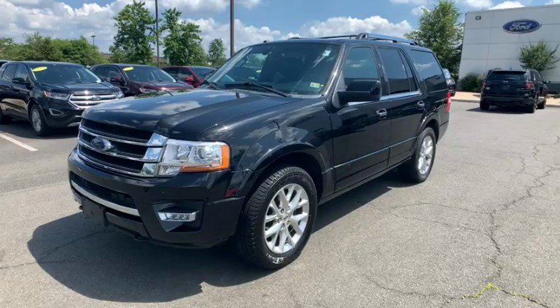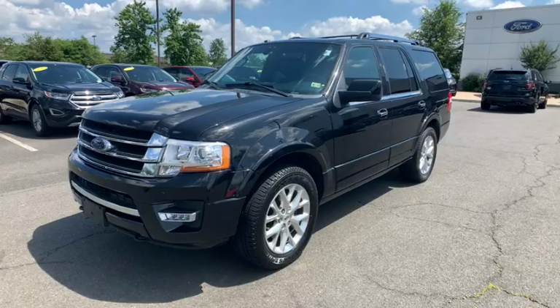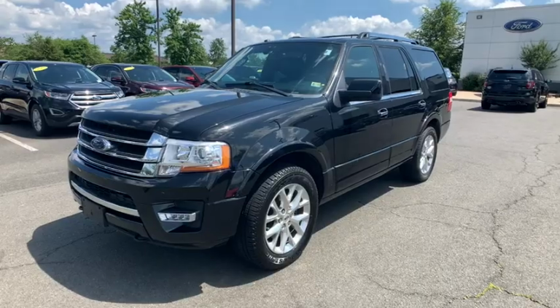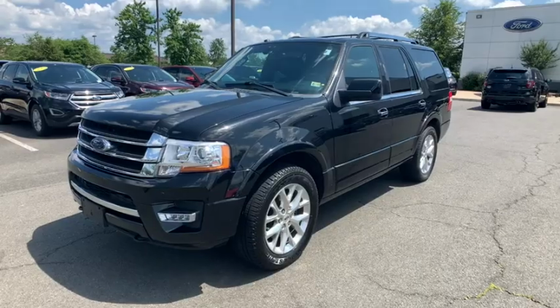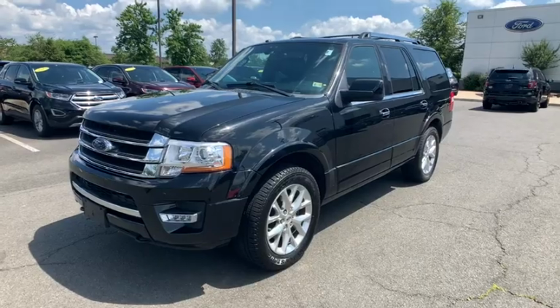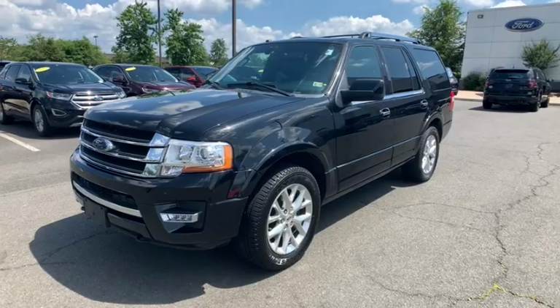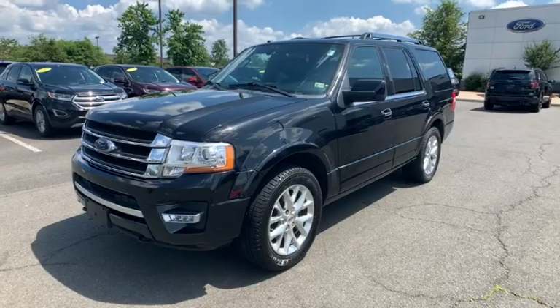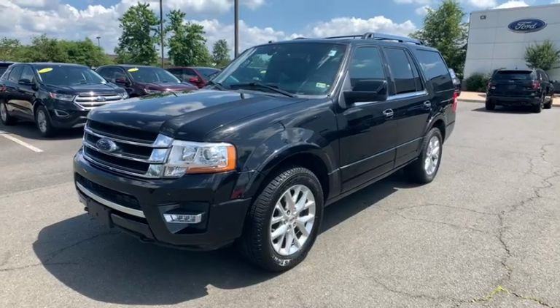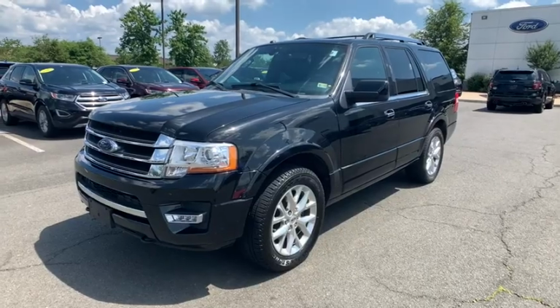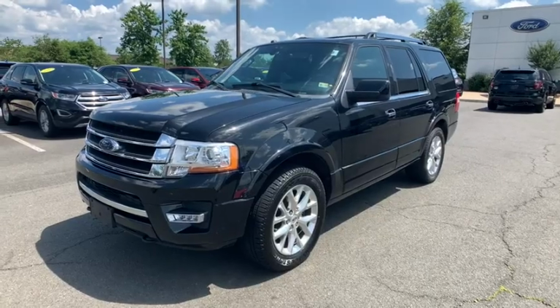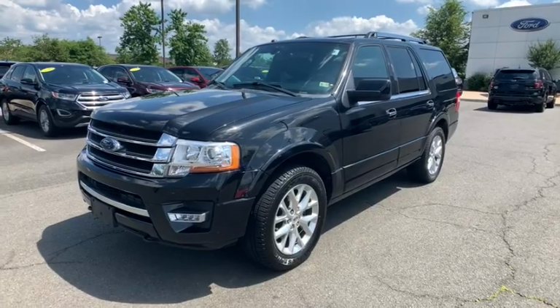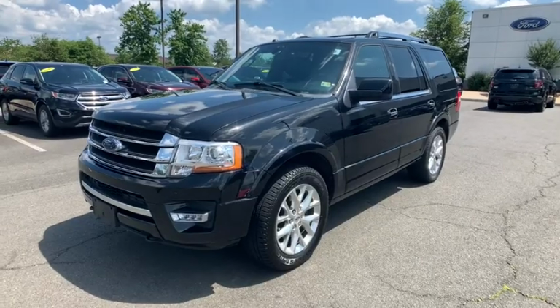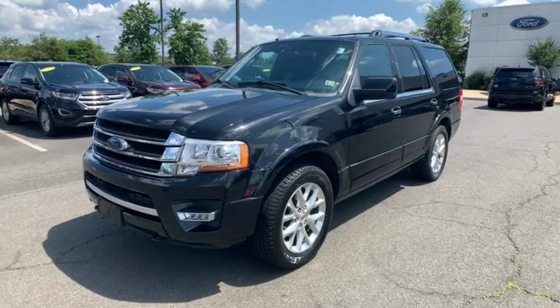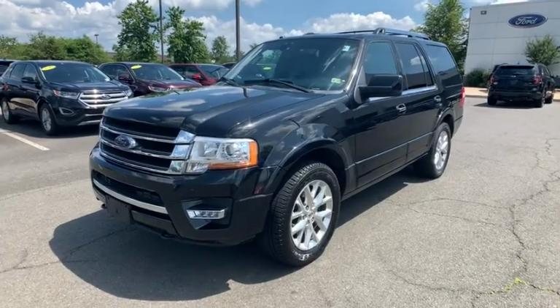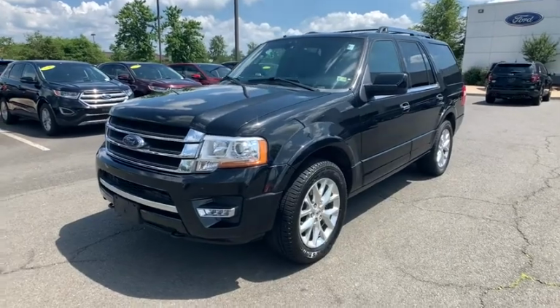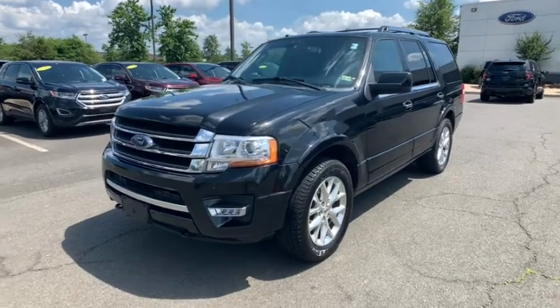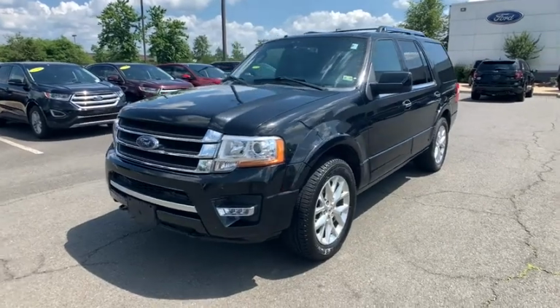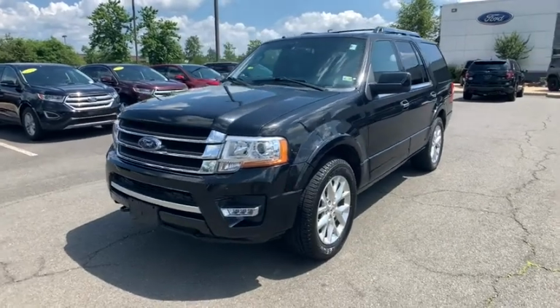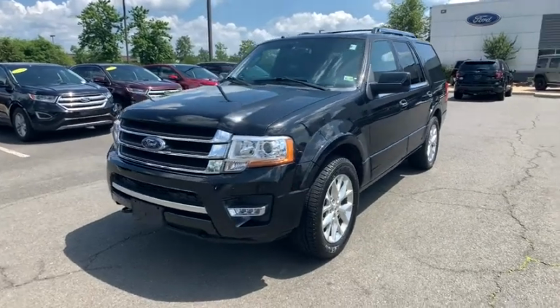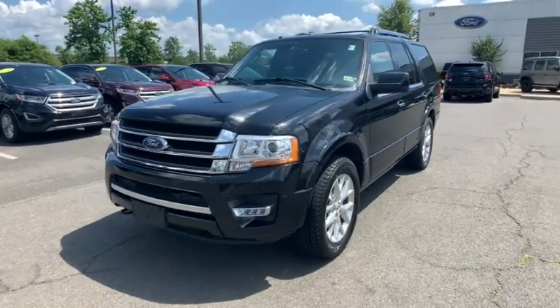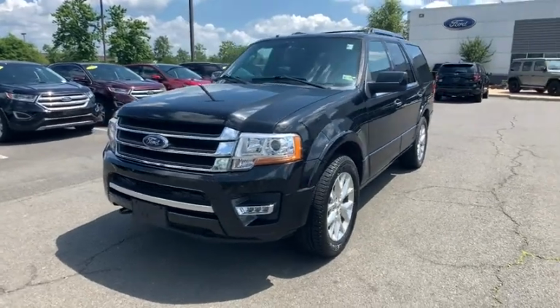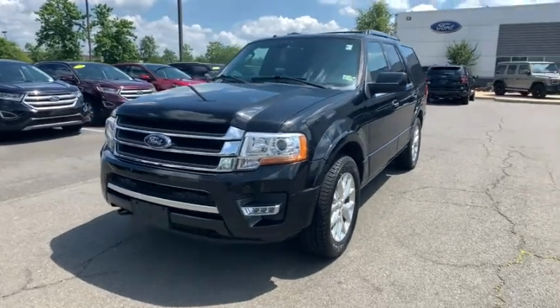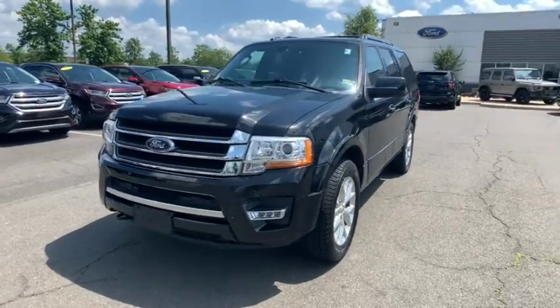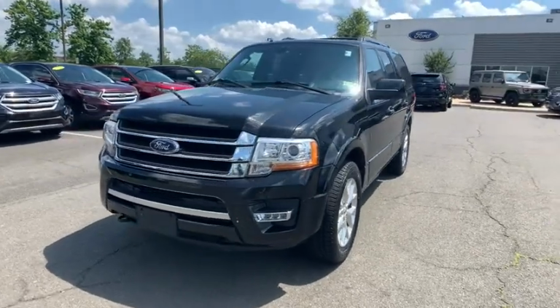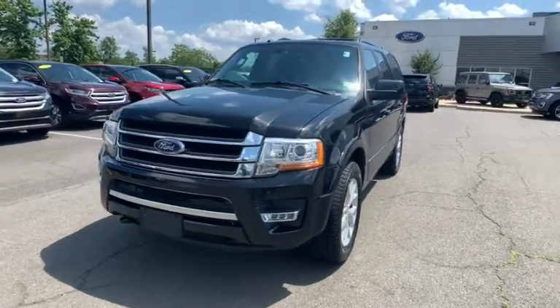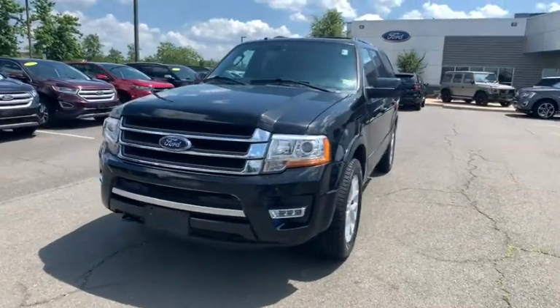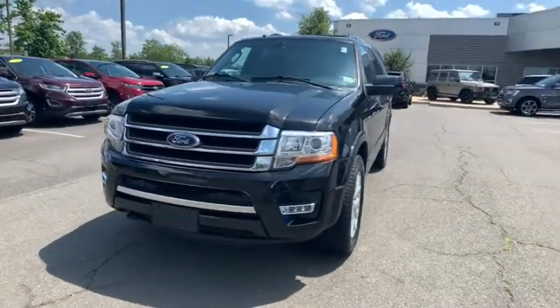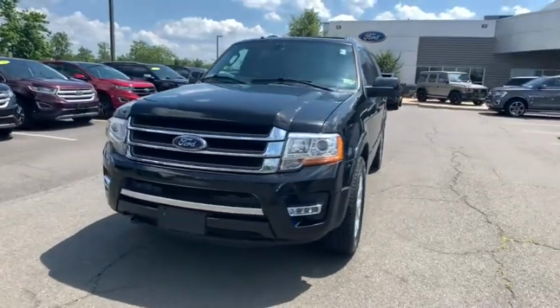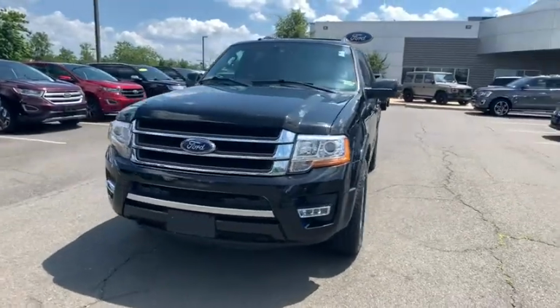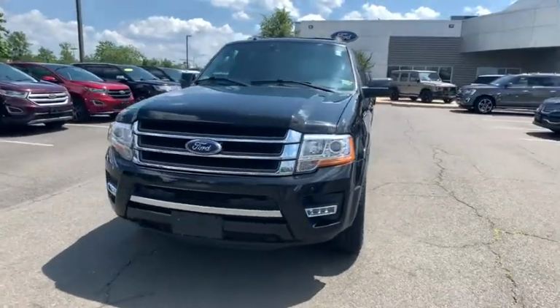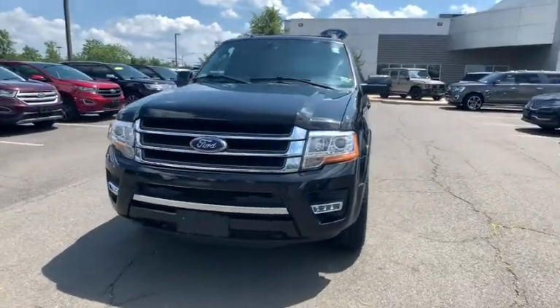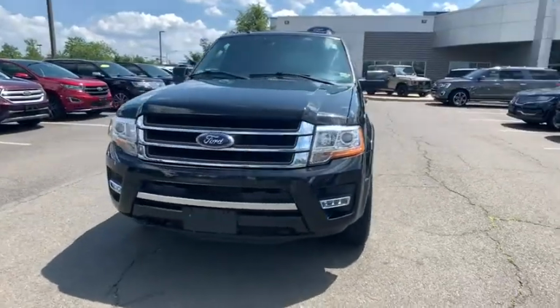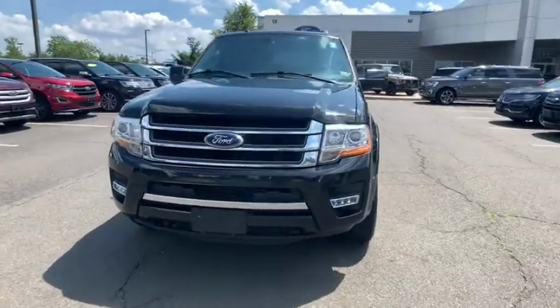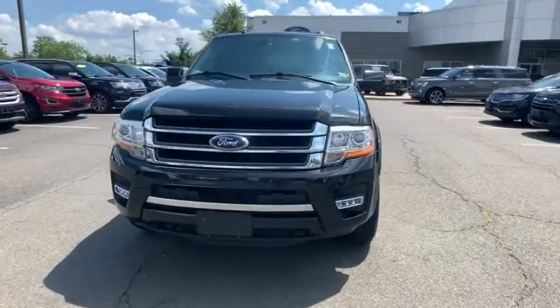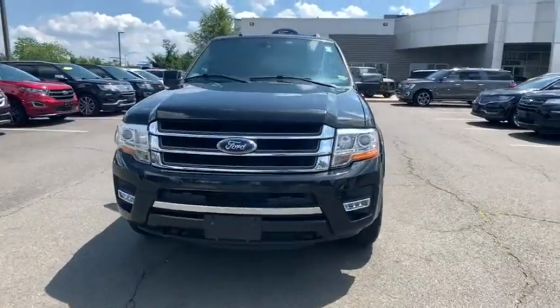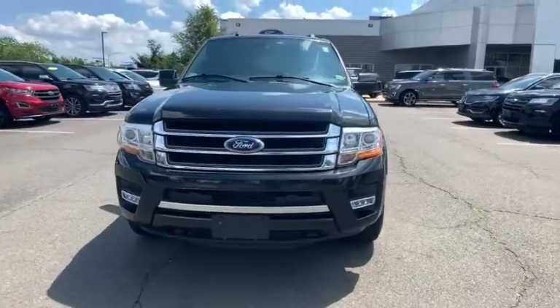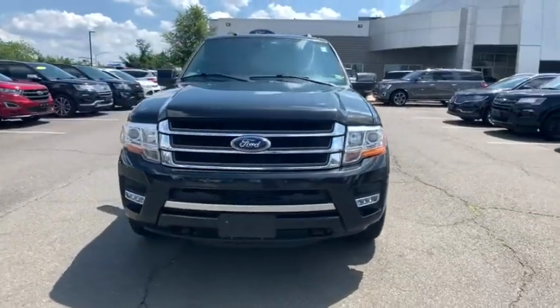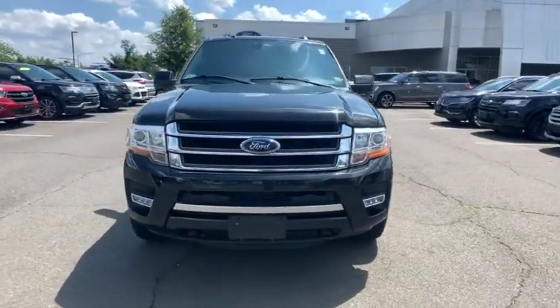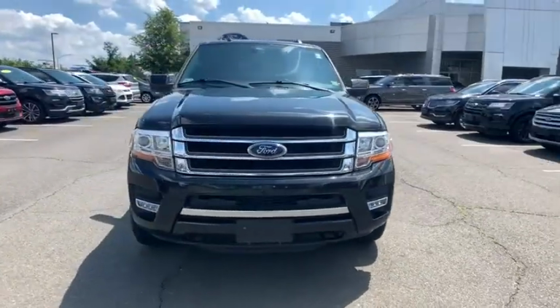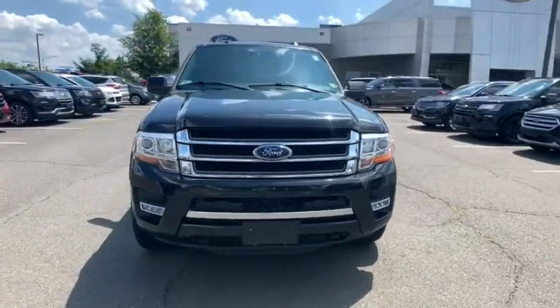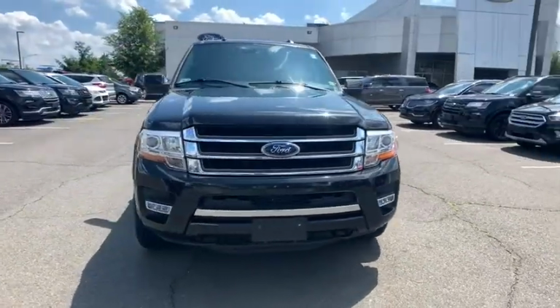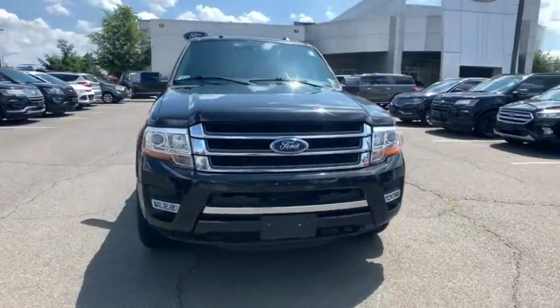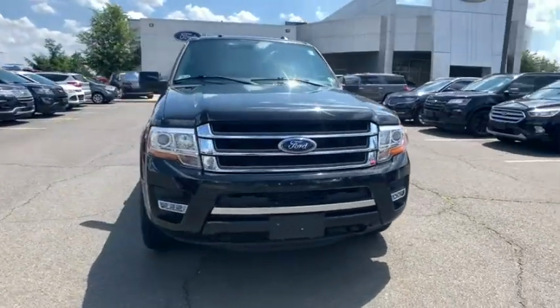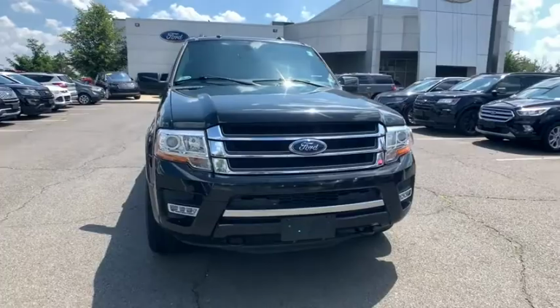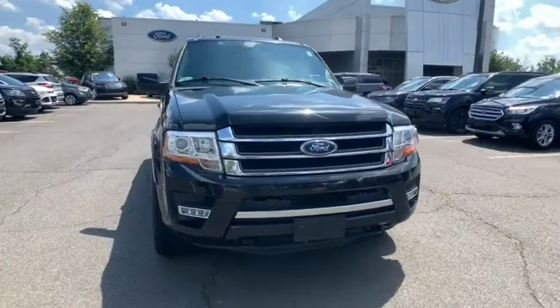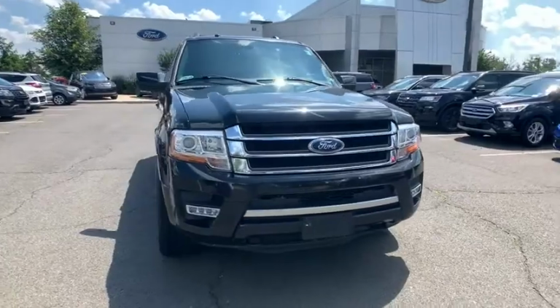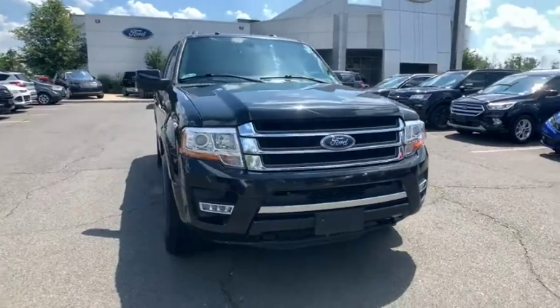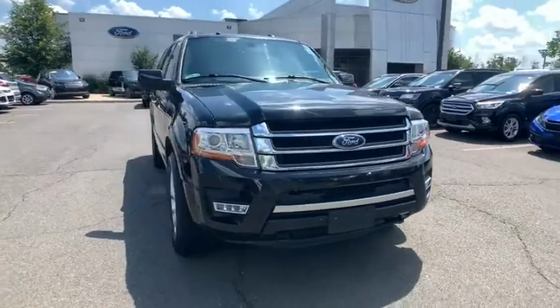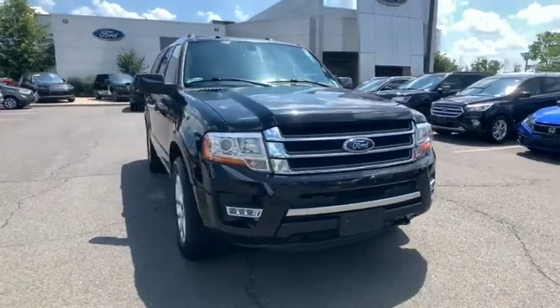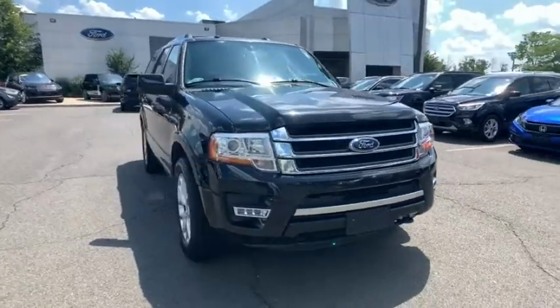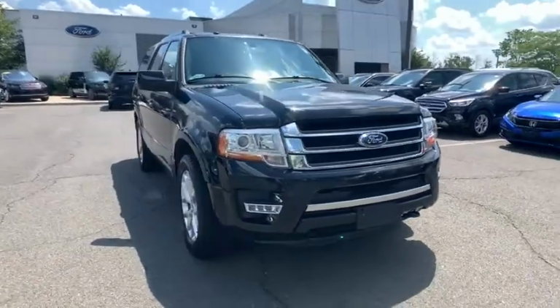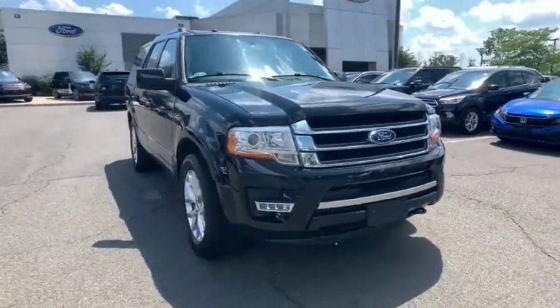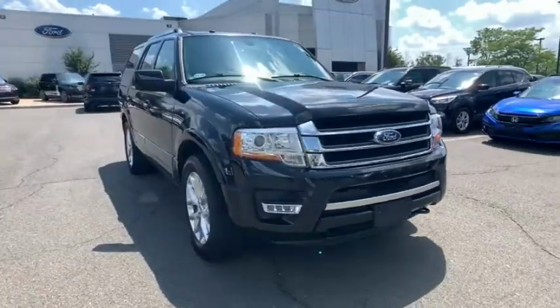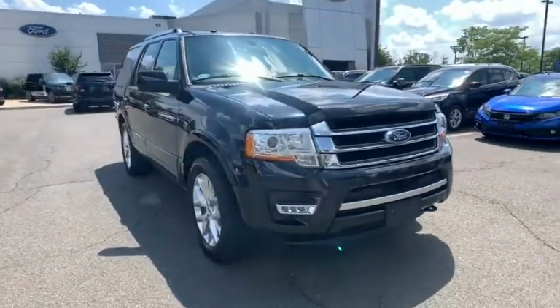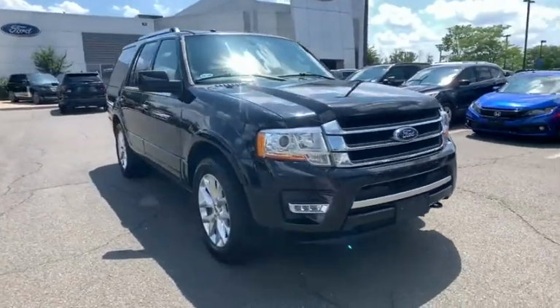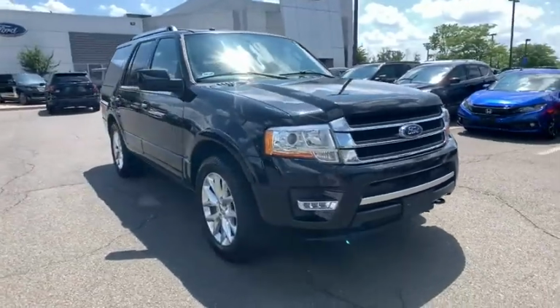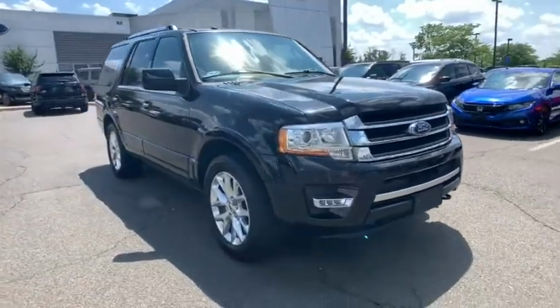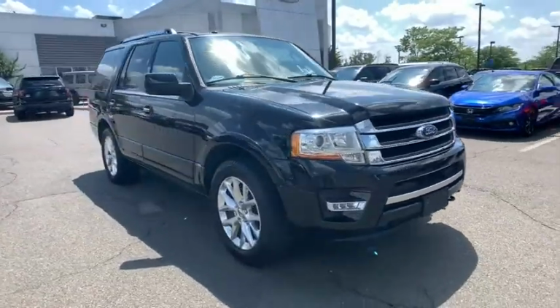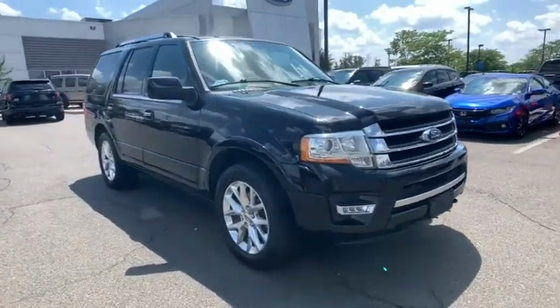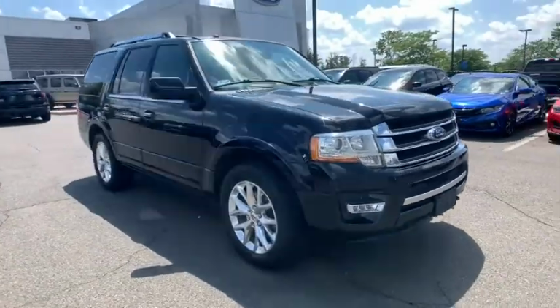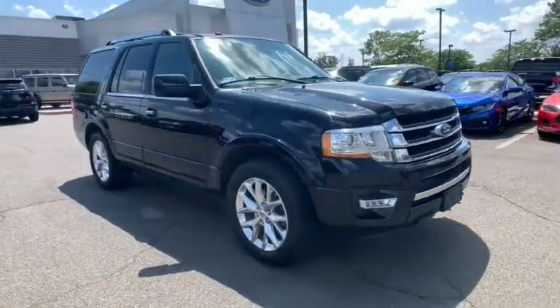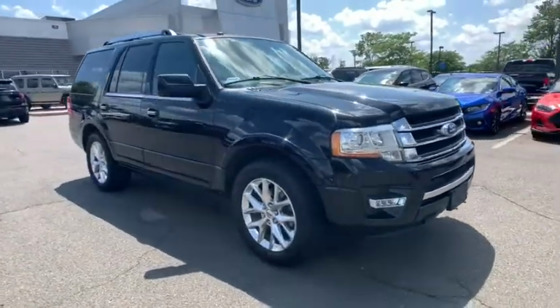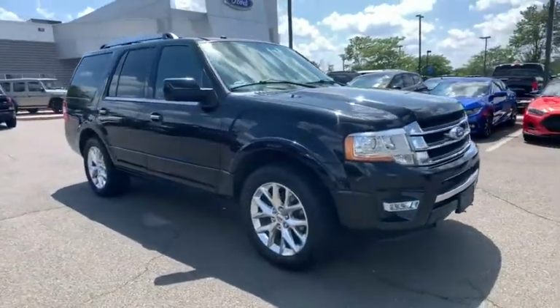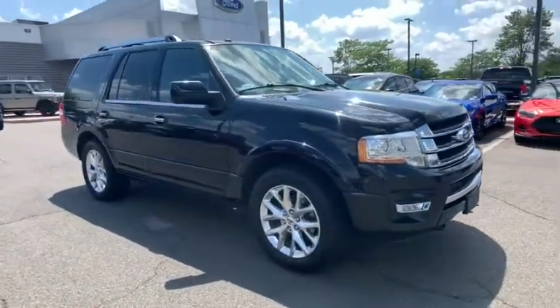Take a ride in the 2015 Ford Expedition. Powerful, controlled, resourceful. Expedition.